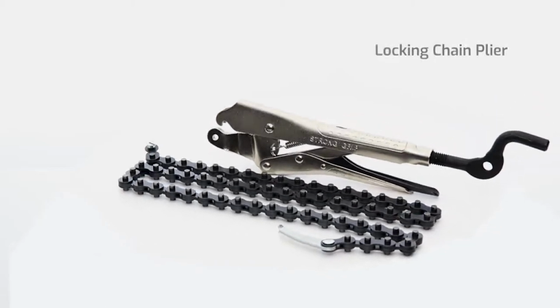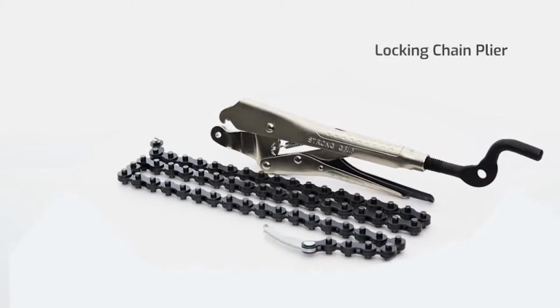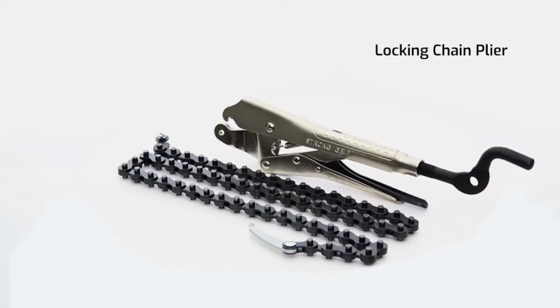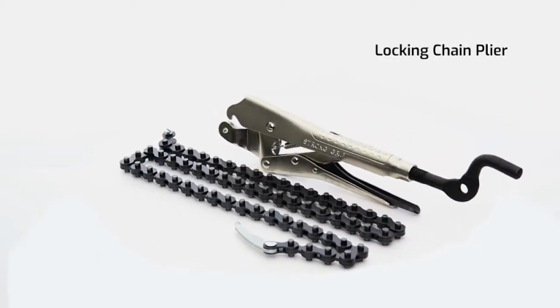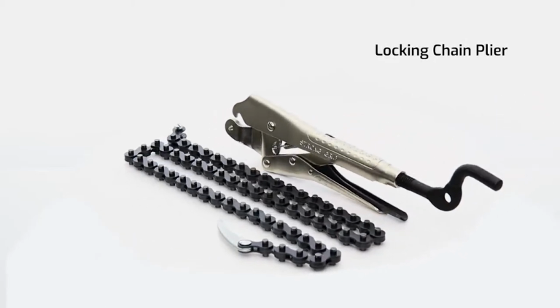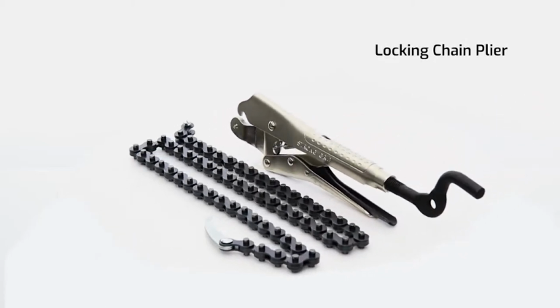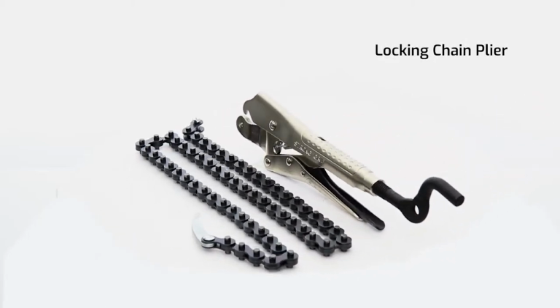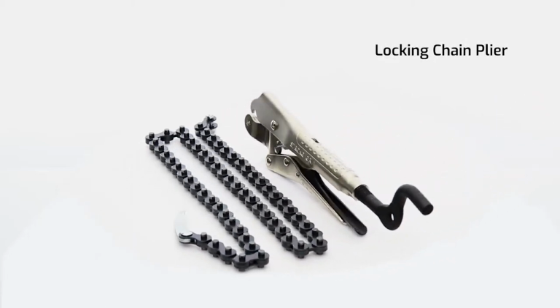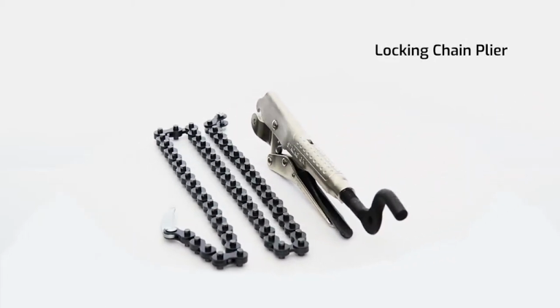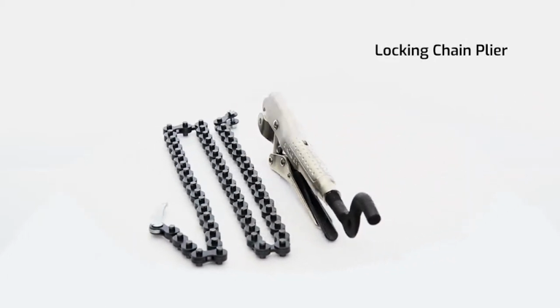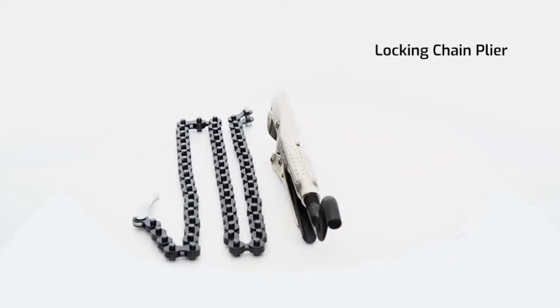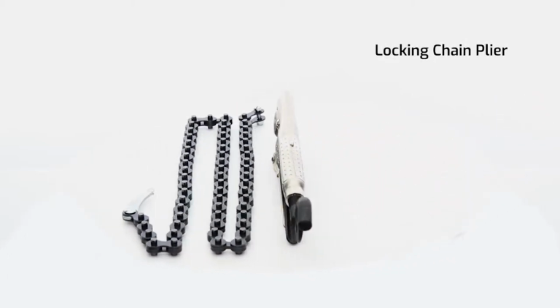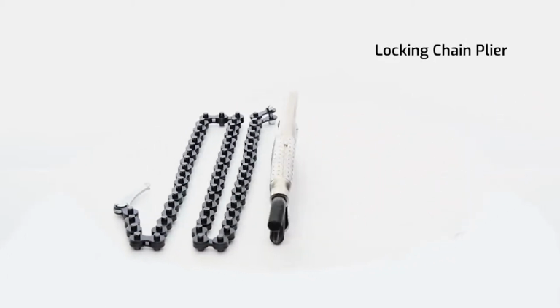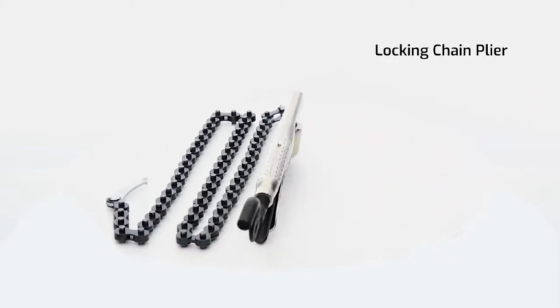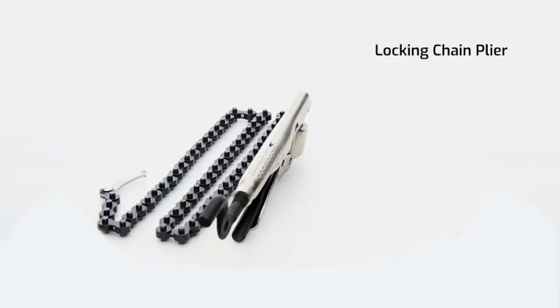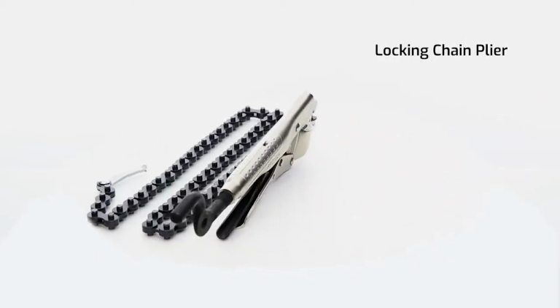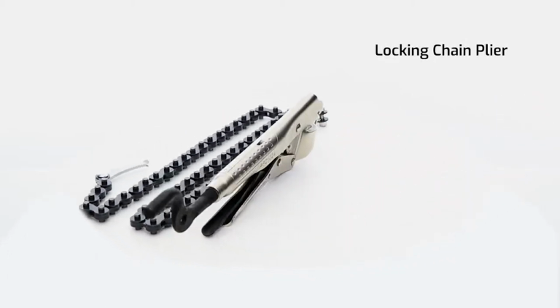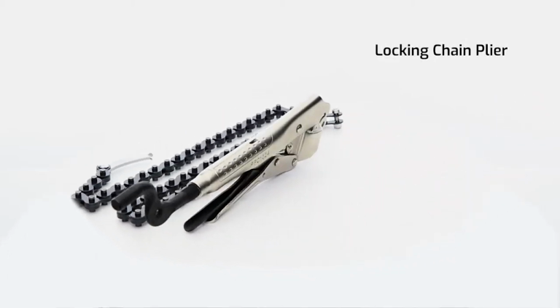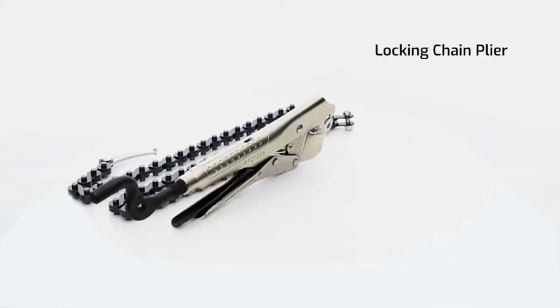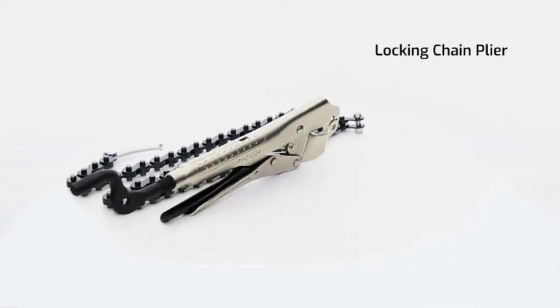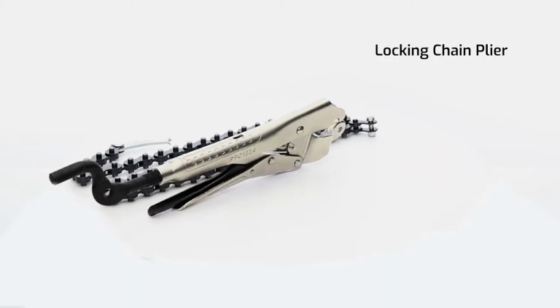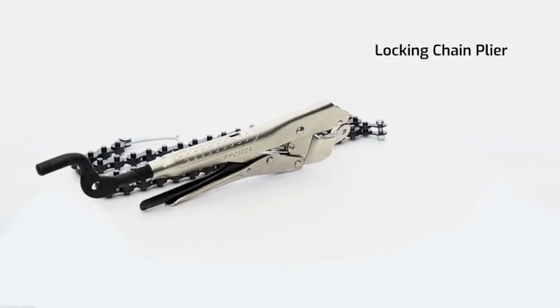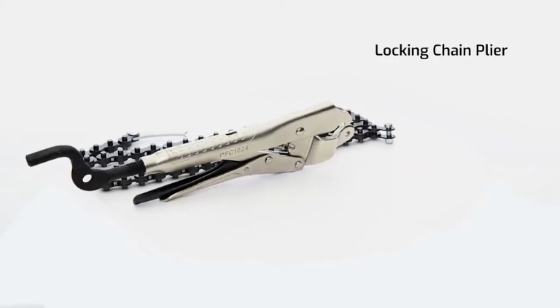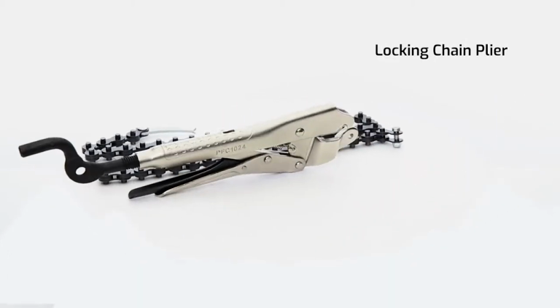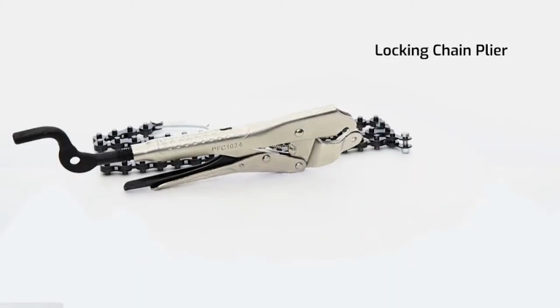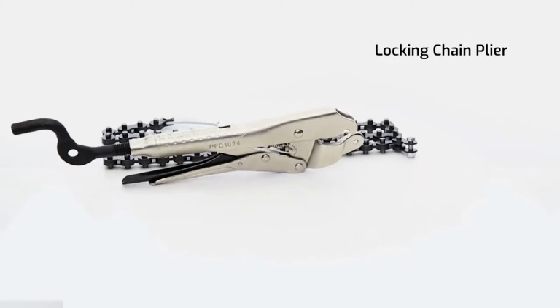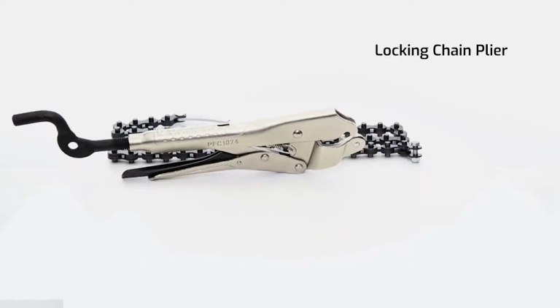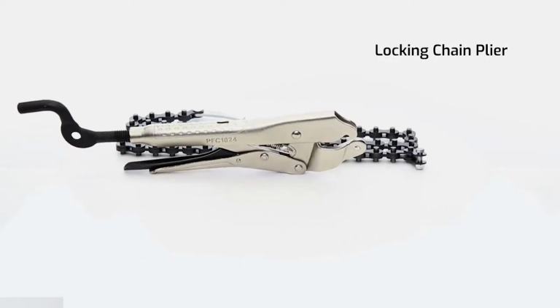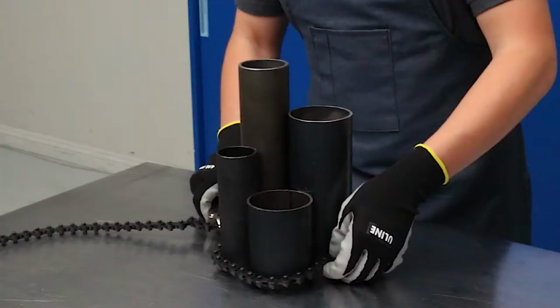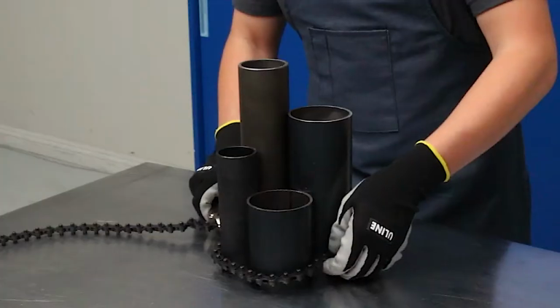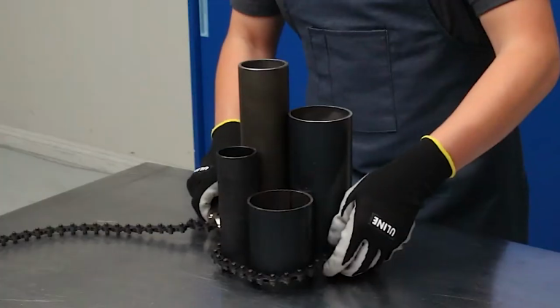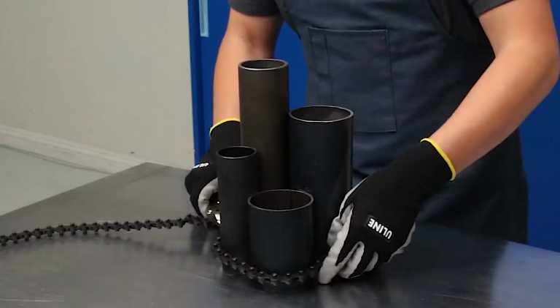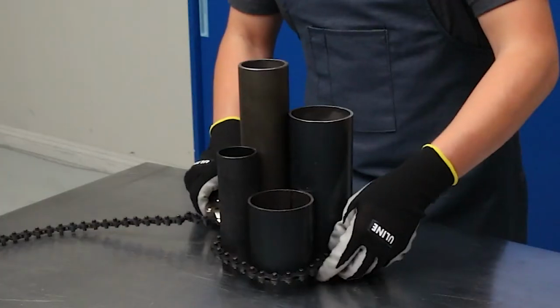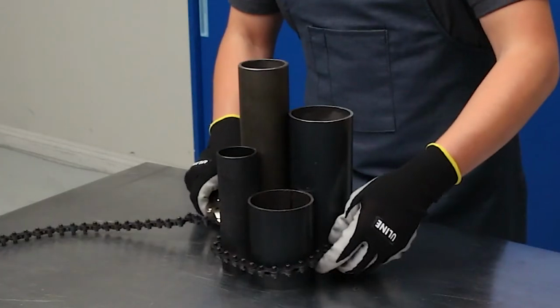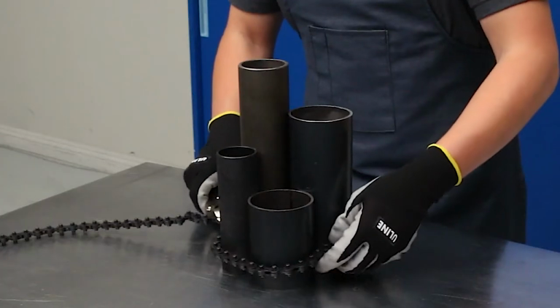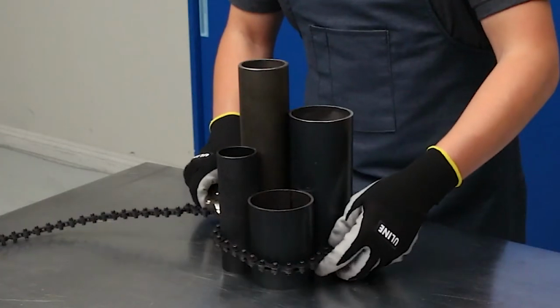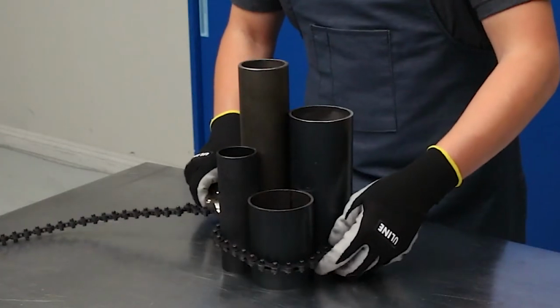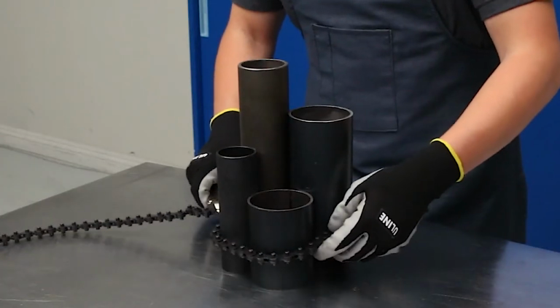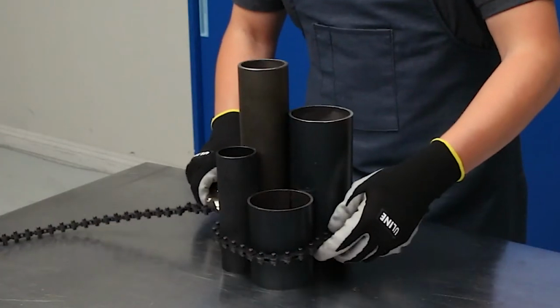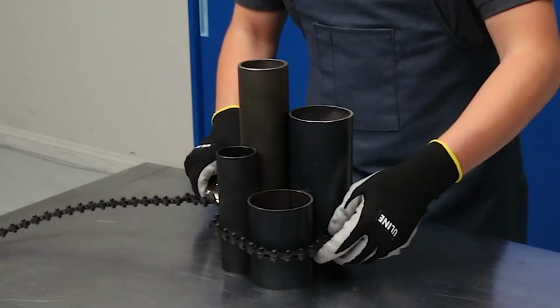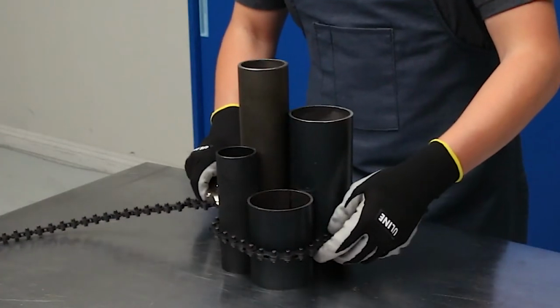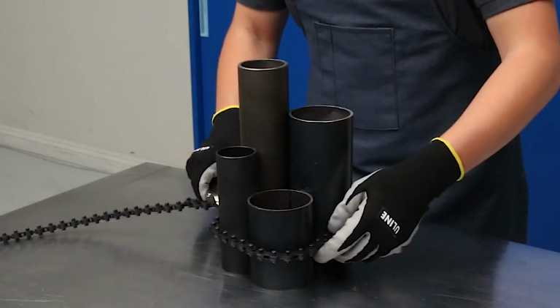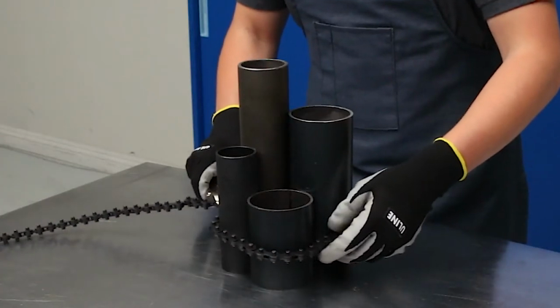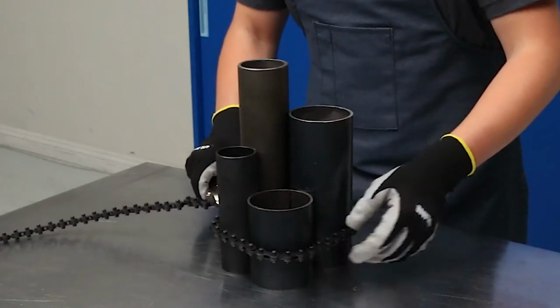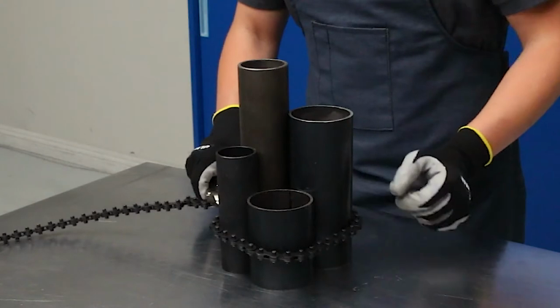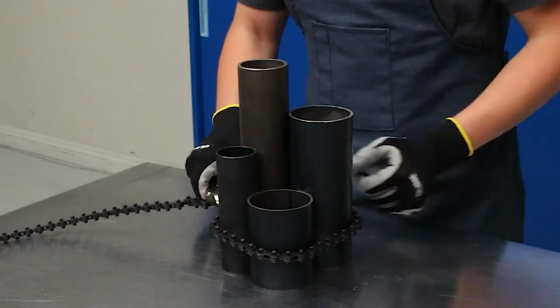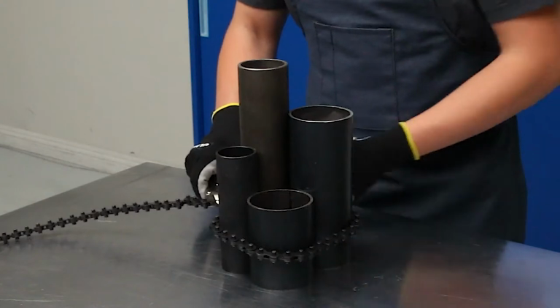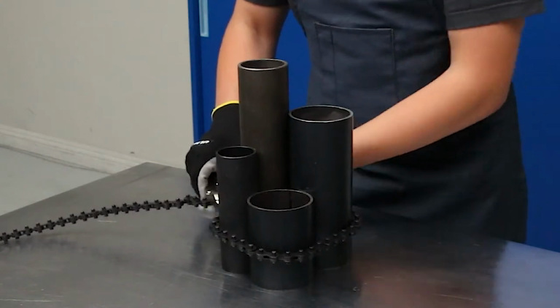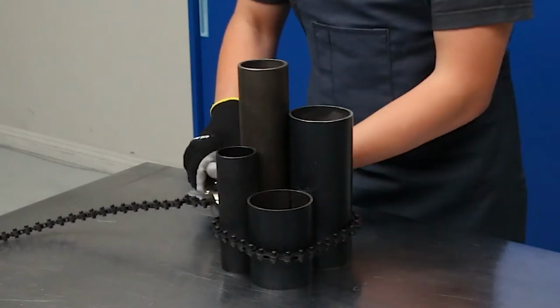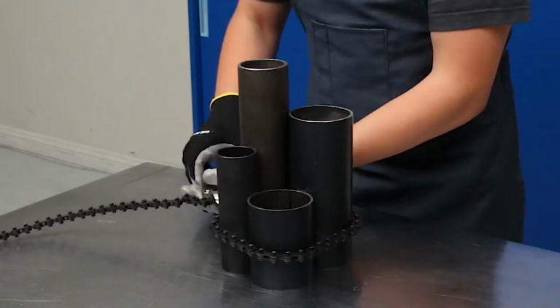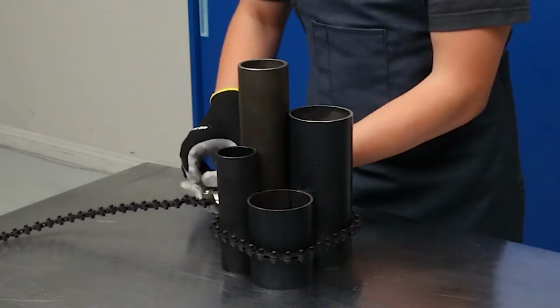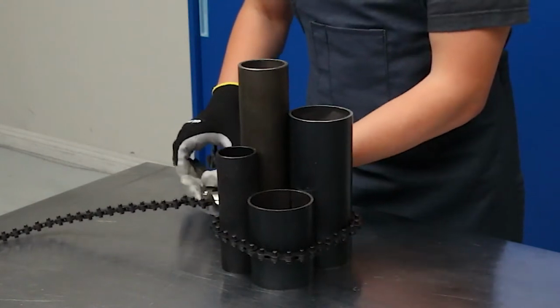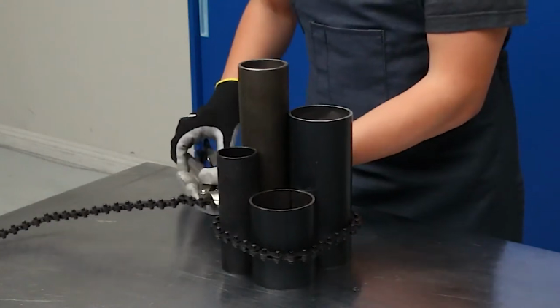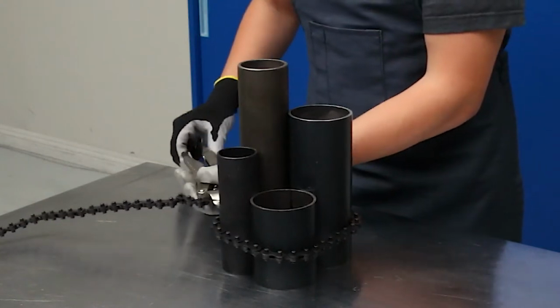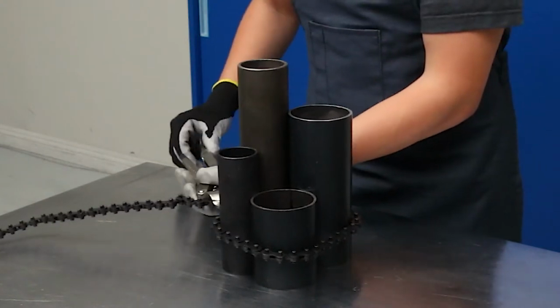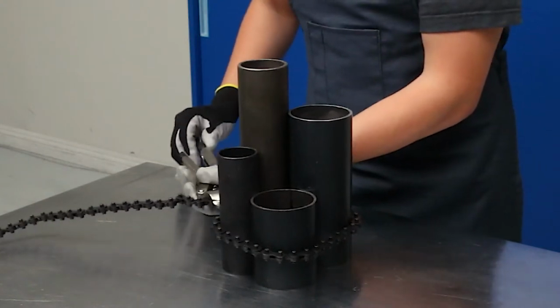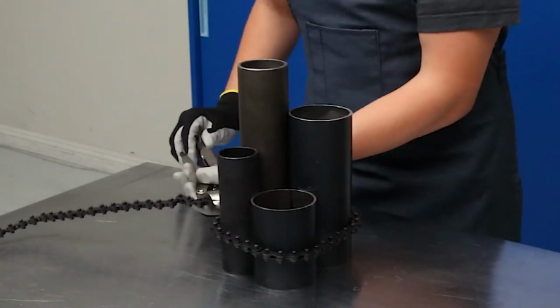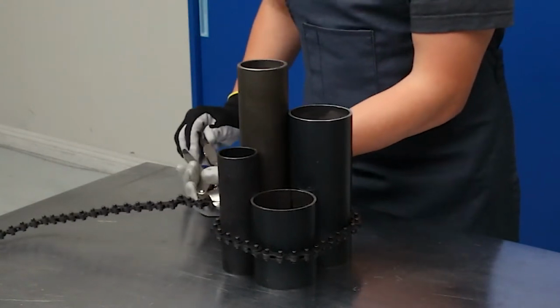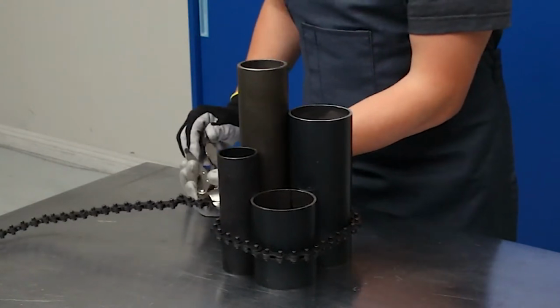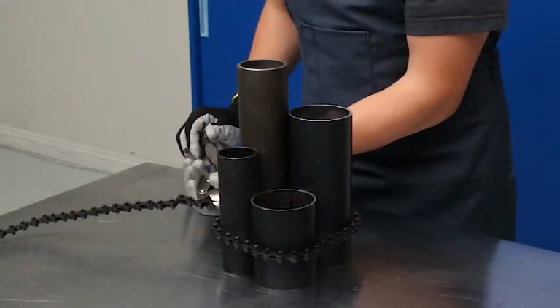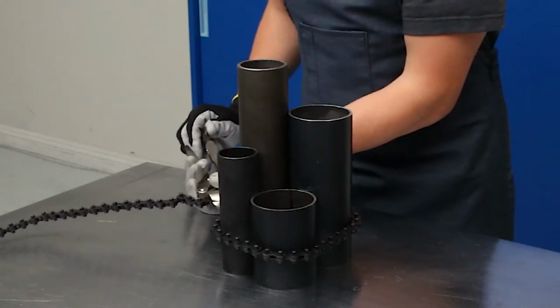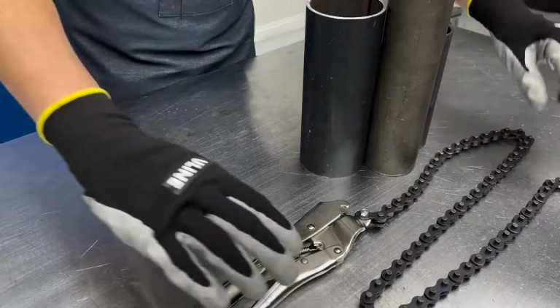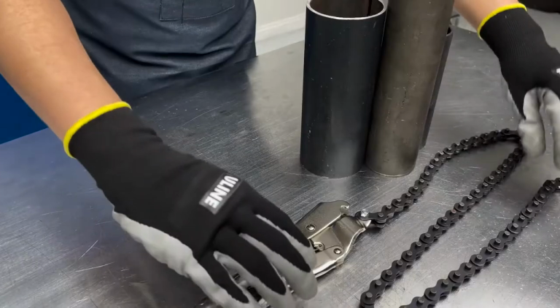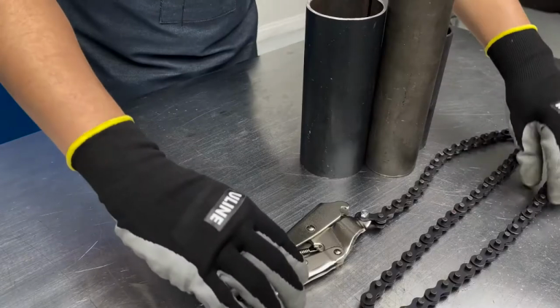Locking chain pliers. This tool lets you strap several work pieces together of any shape using a locking chain.